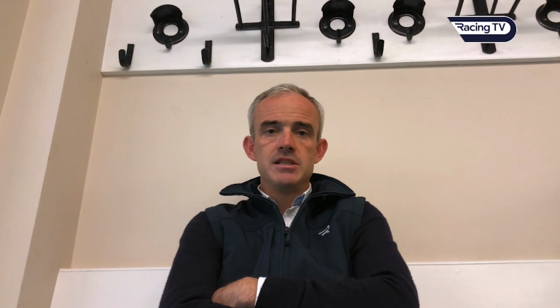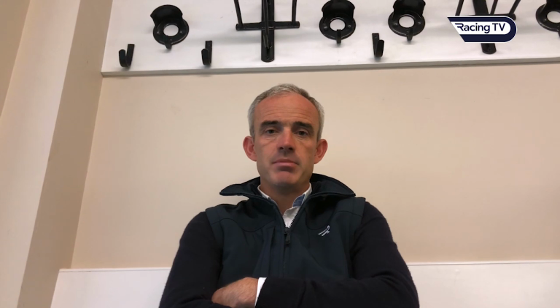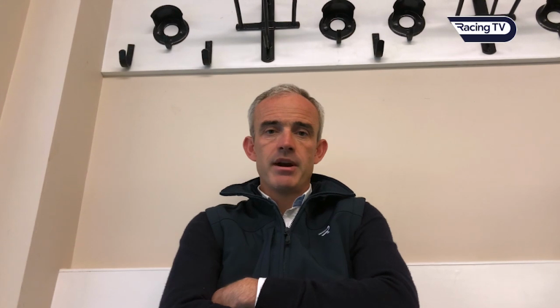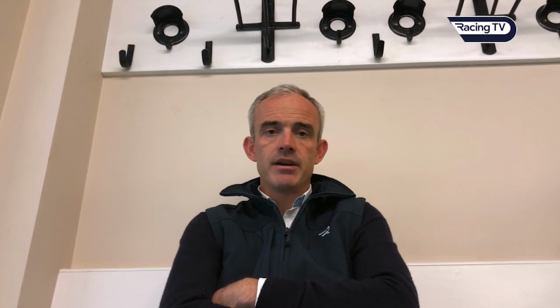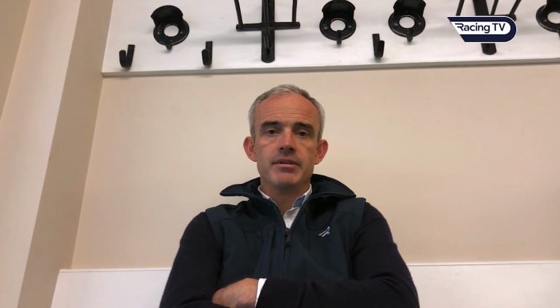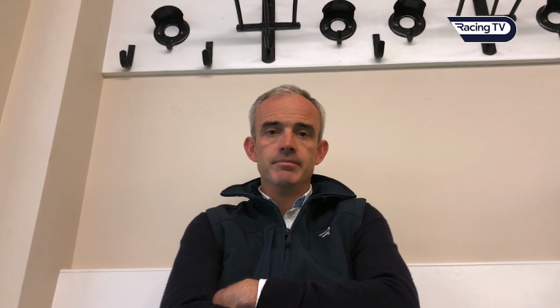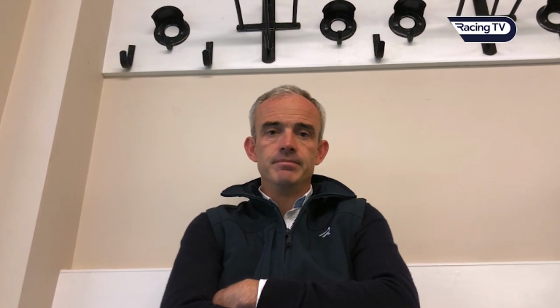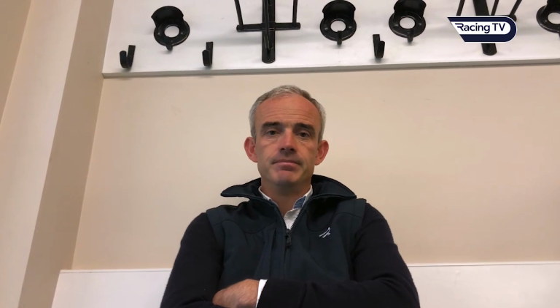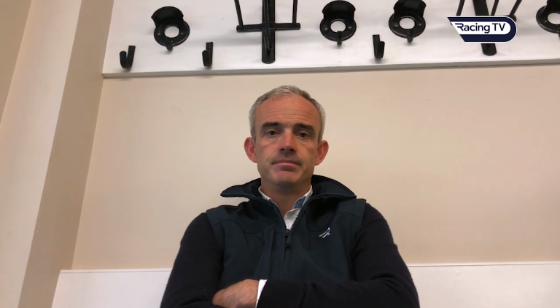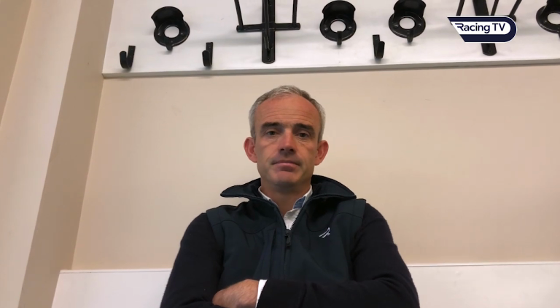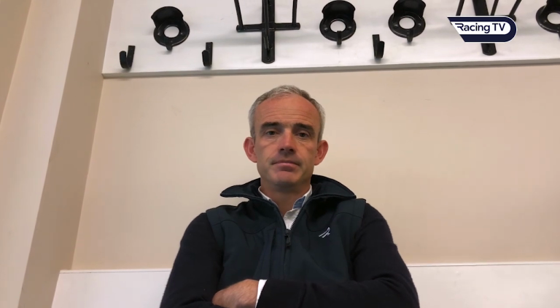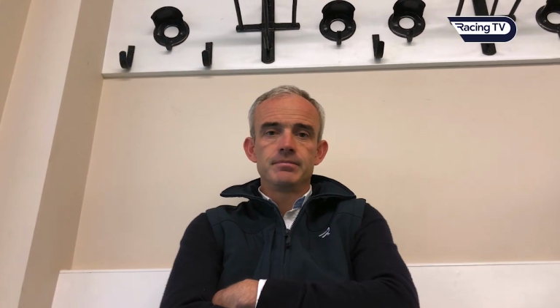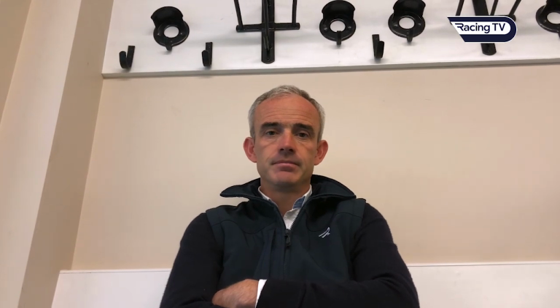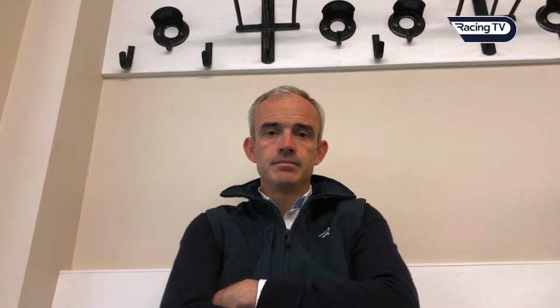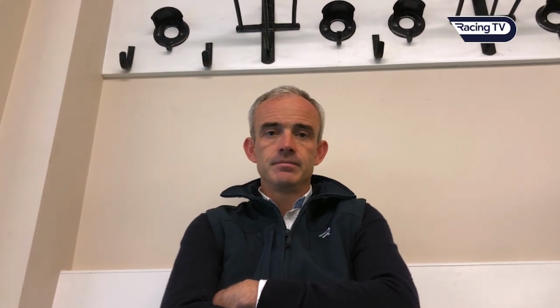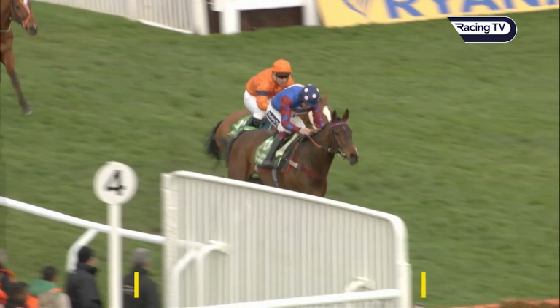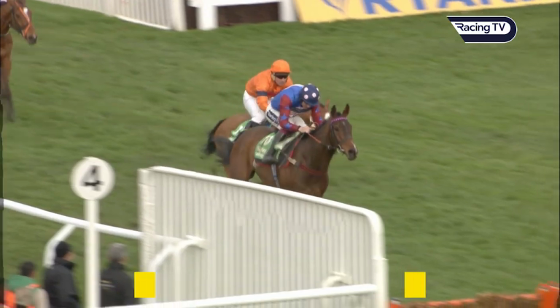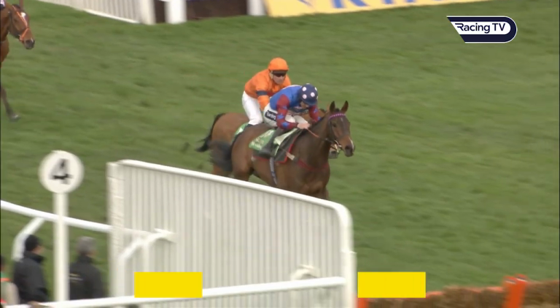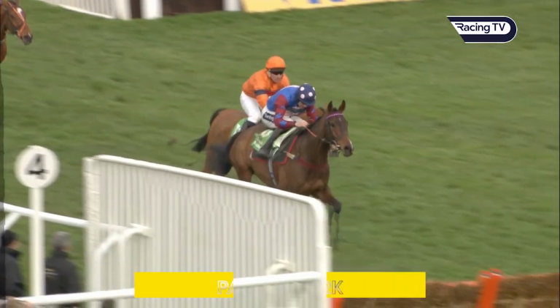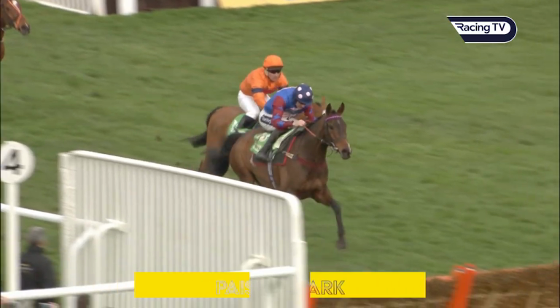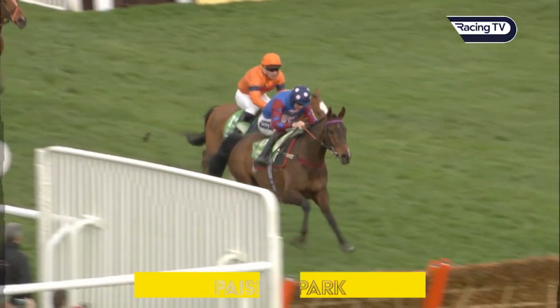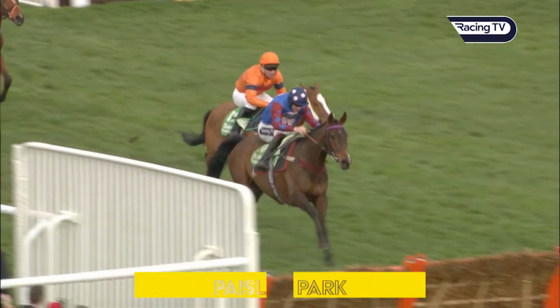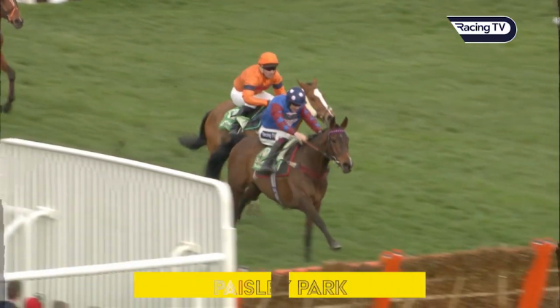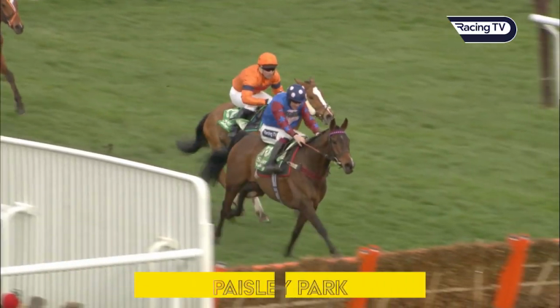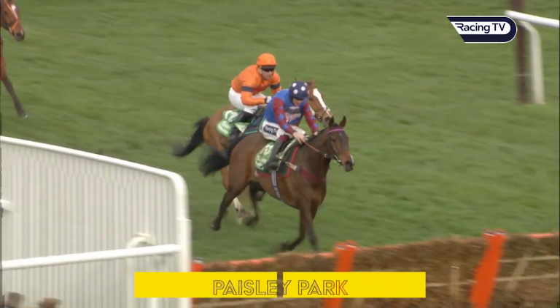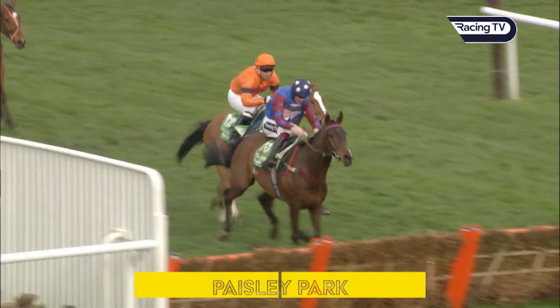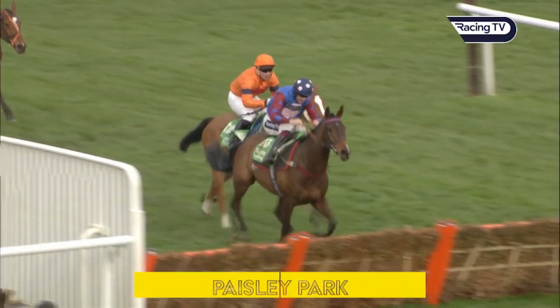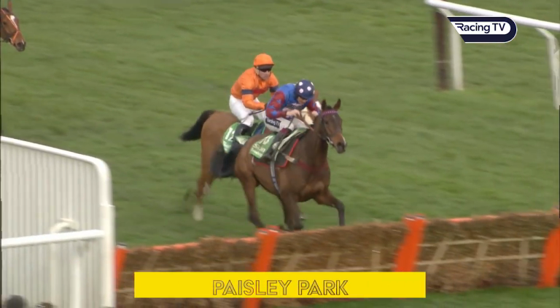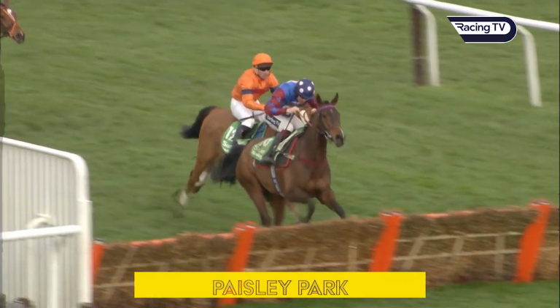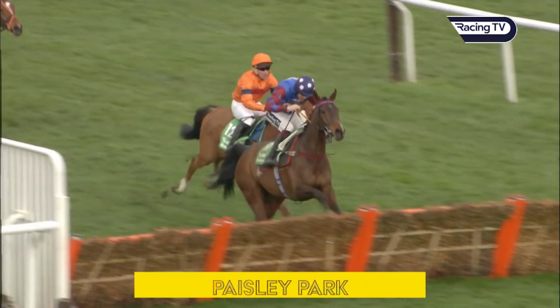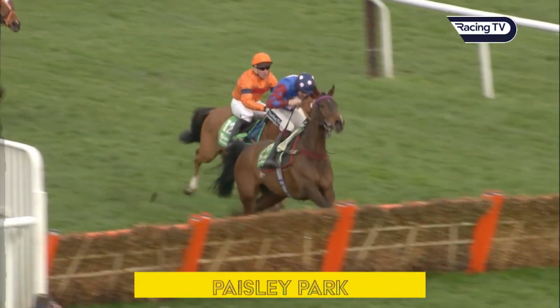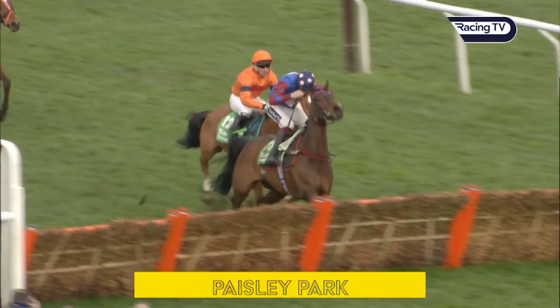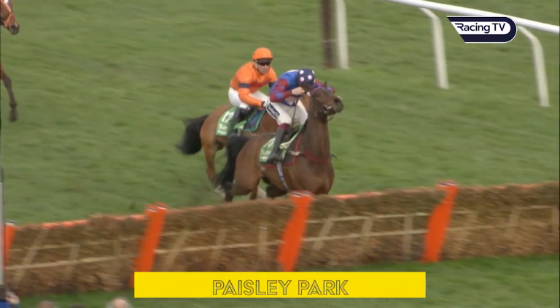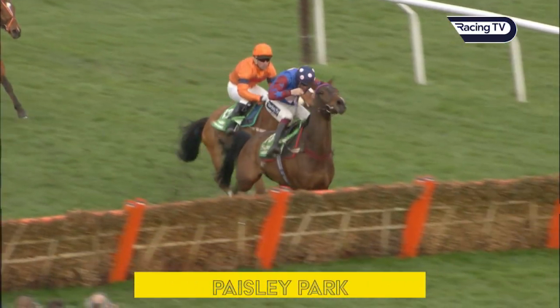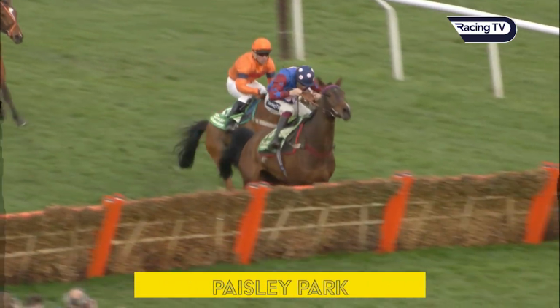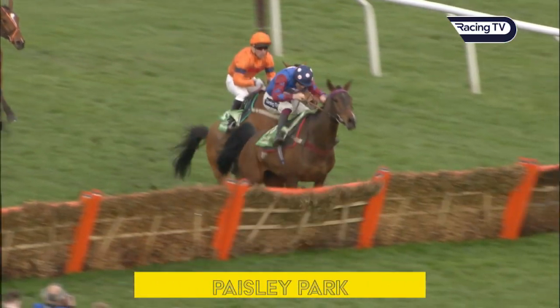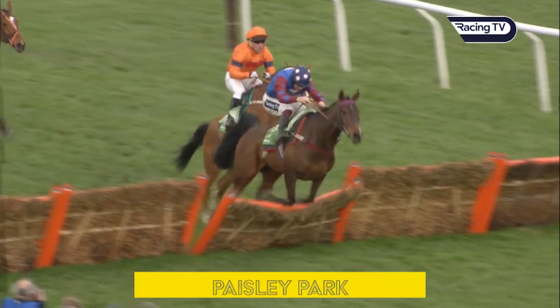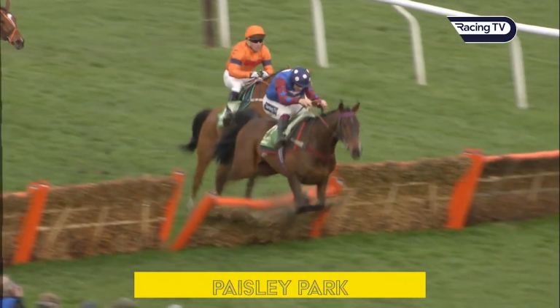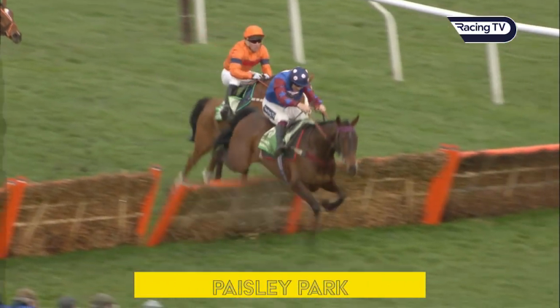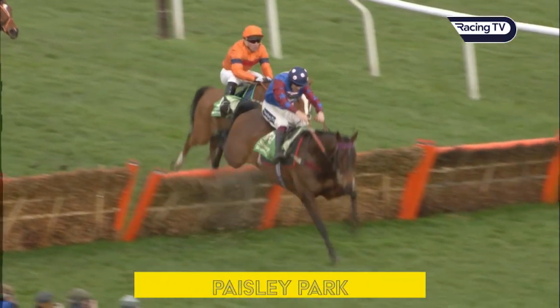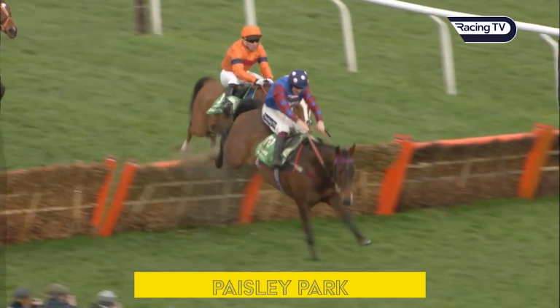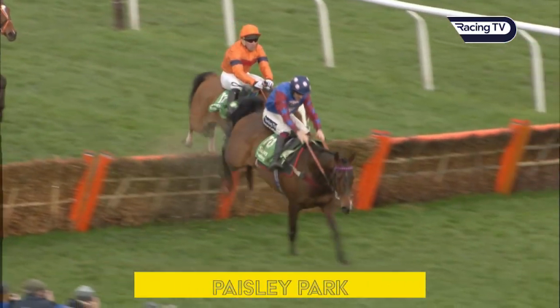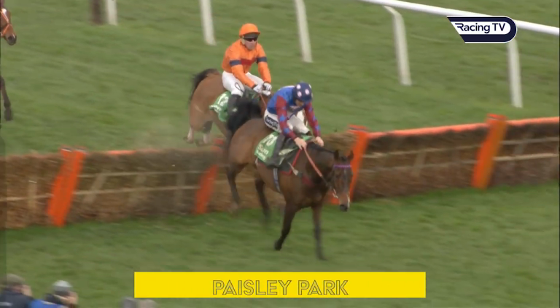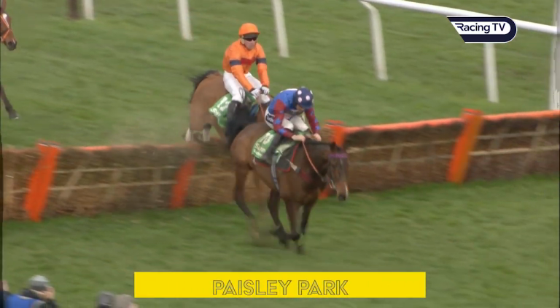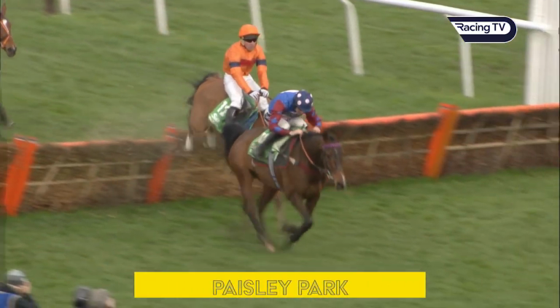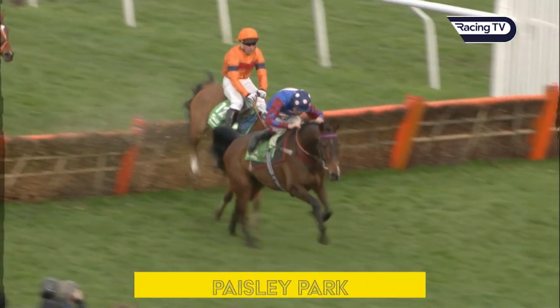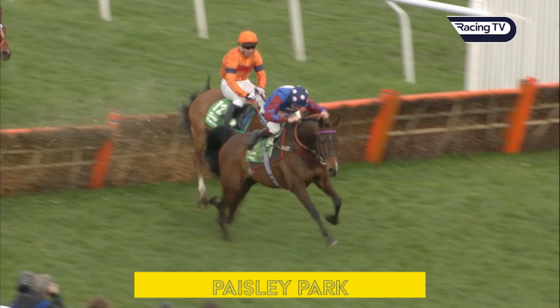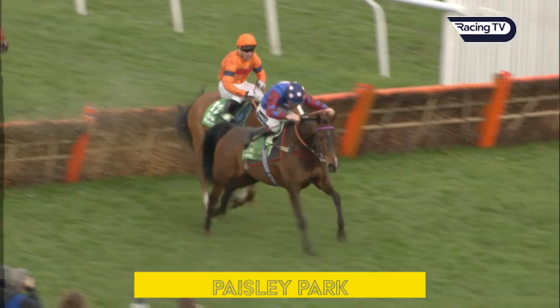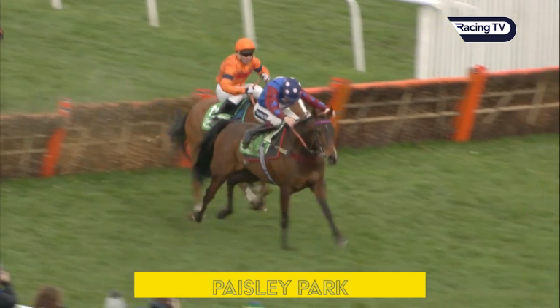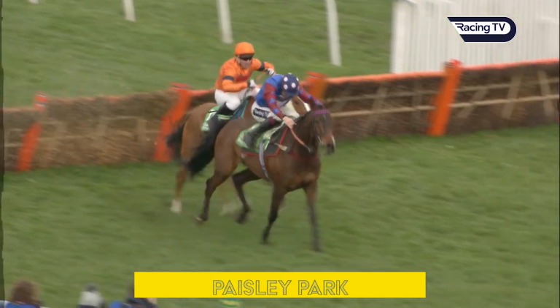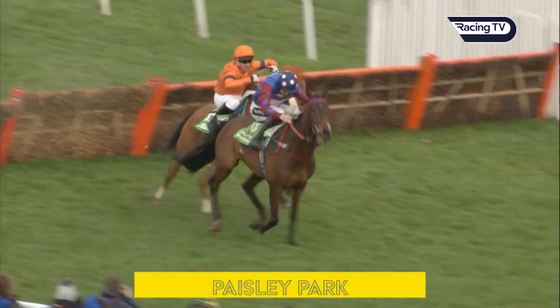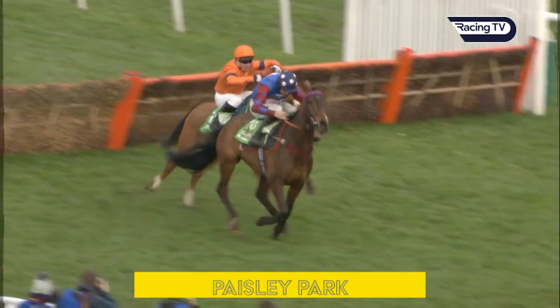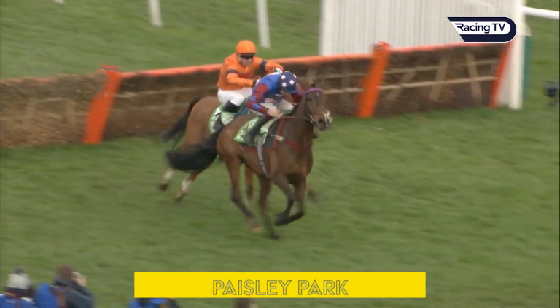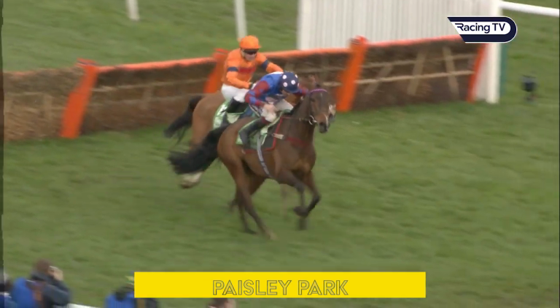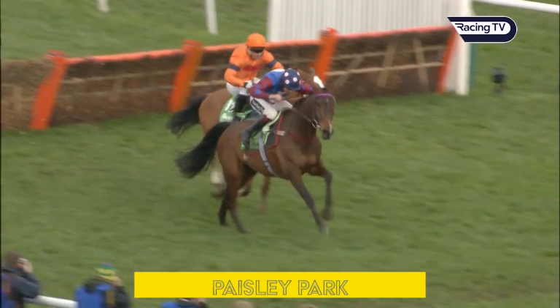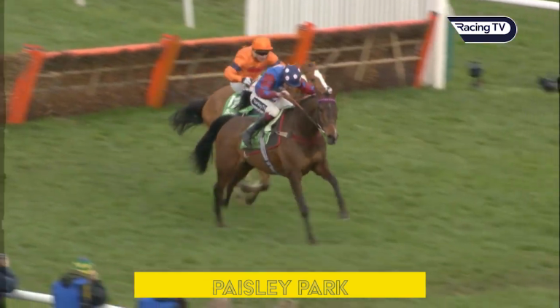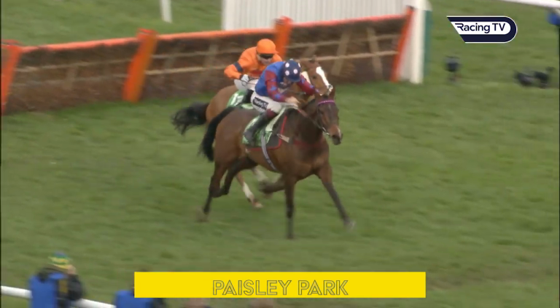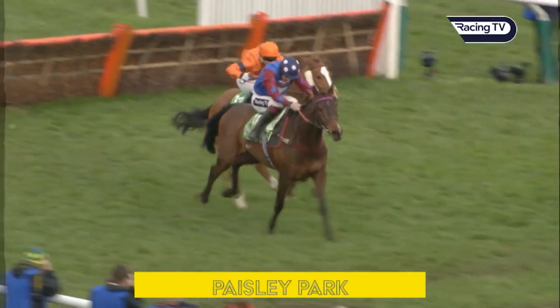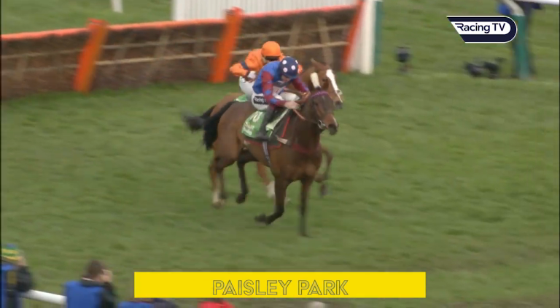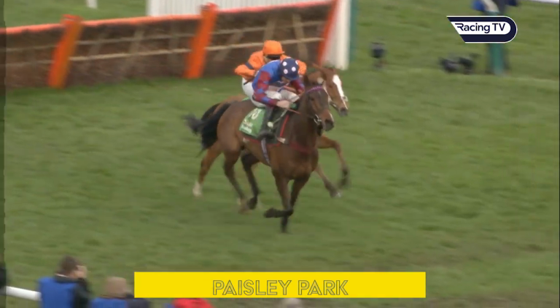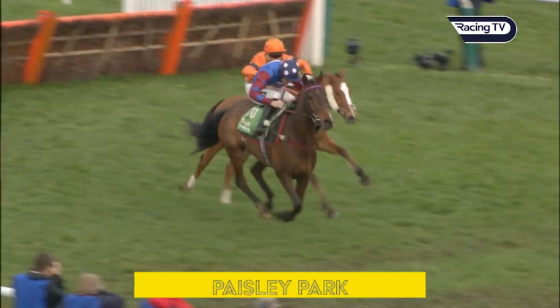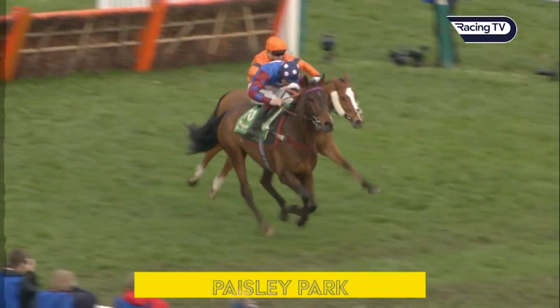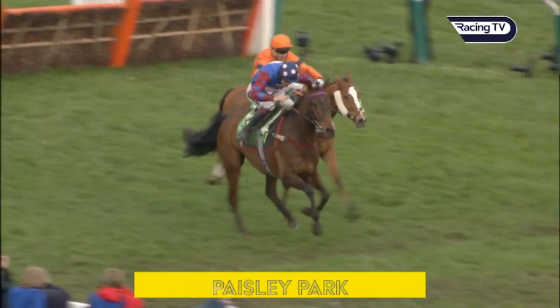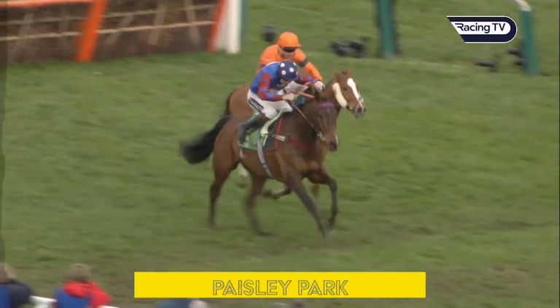Paisley Park — there again he gets going. Paisley Park has moved on by two lengths with Aidan Coleman.